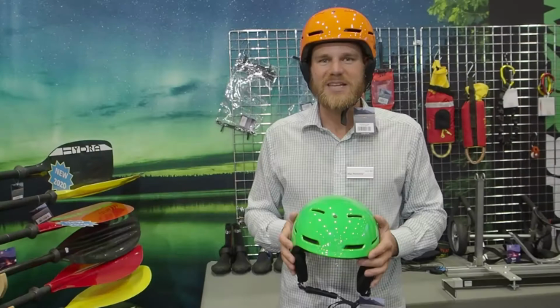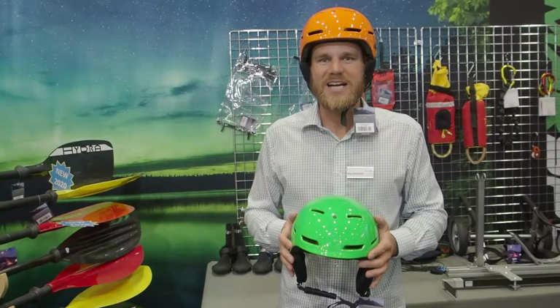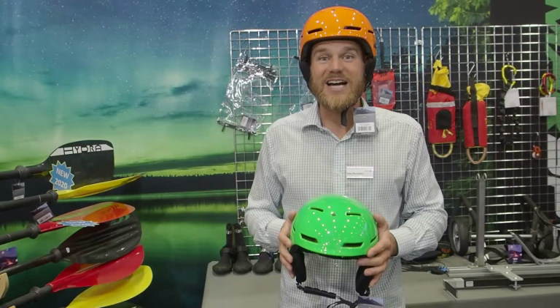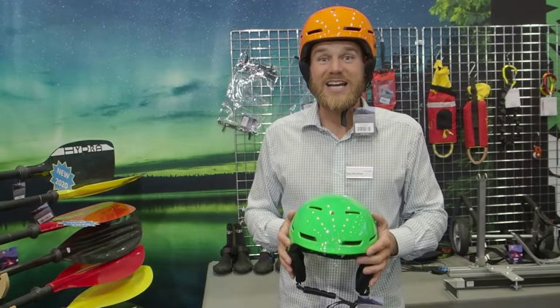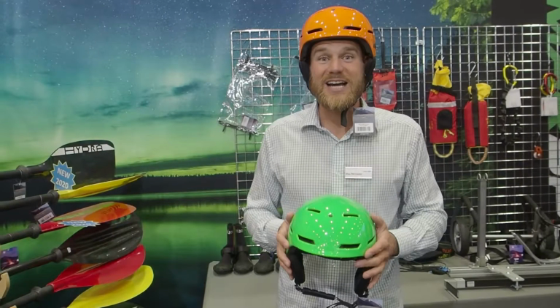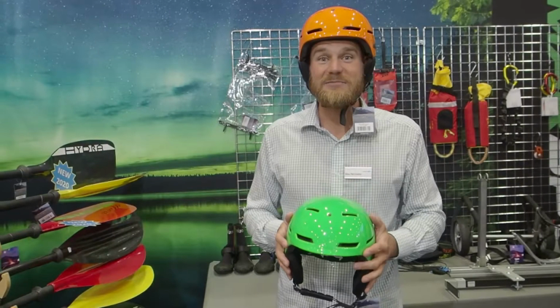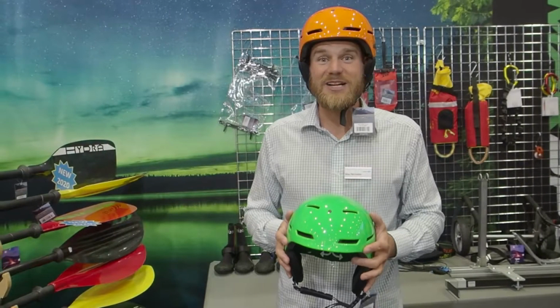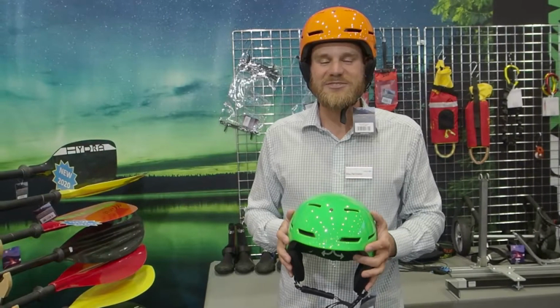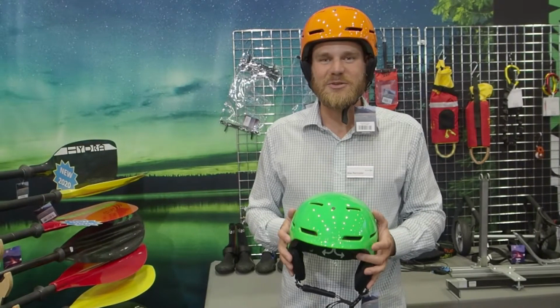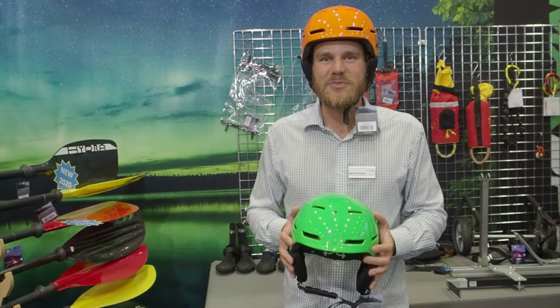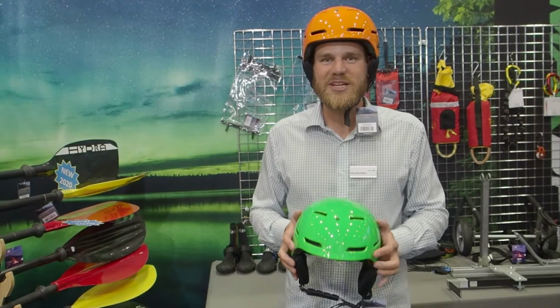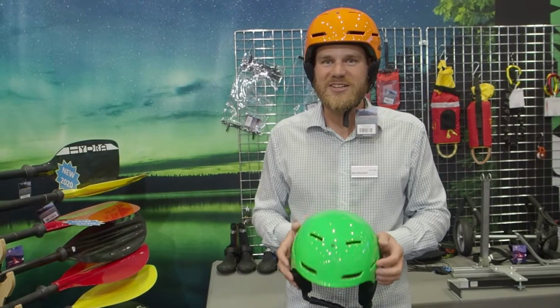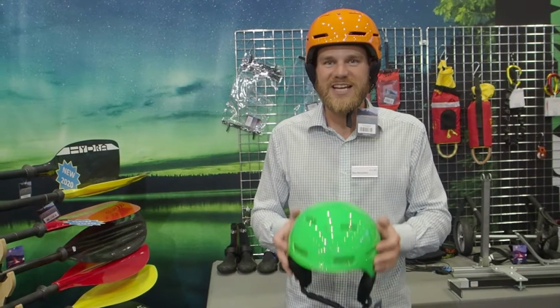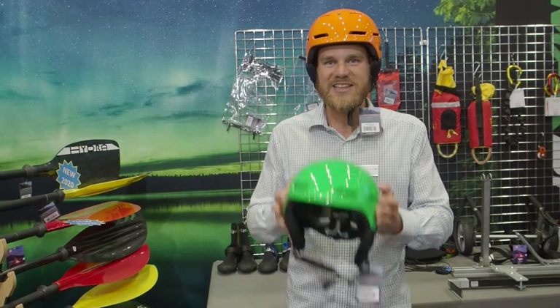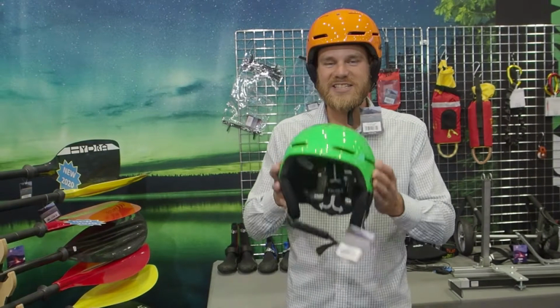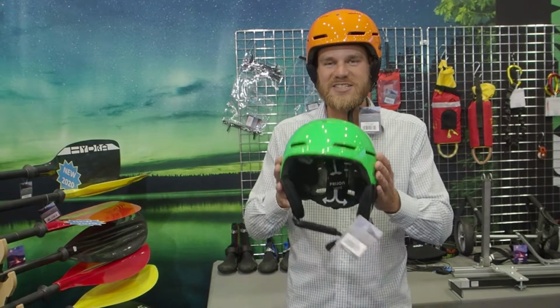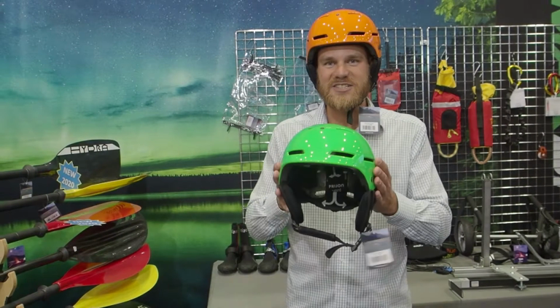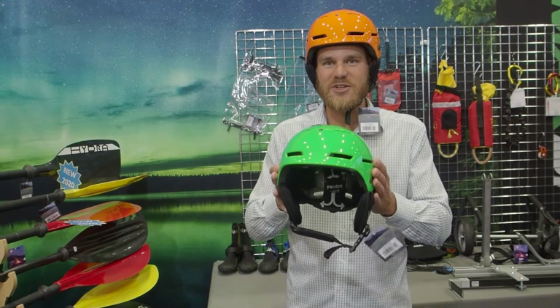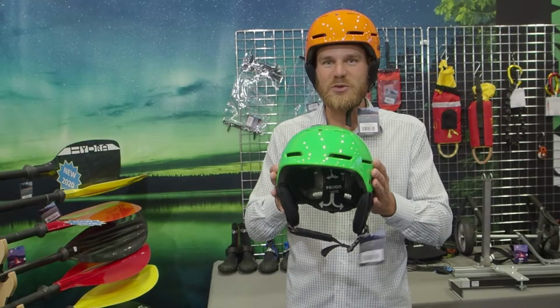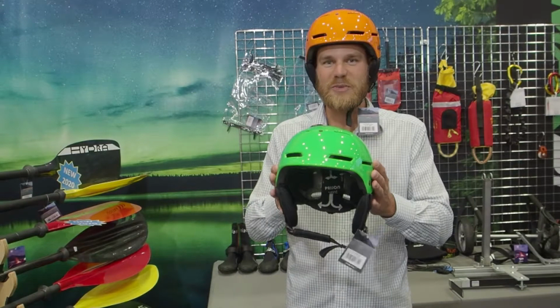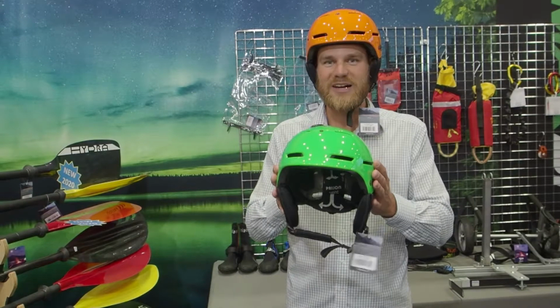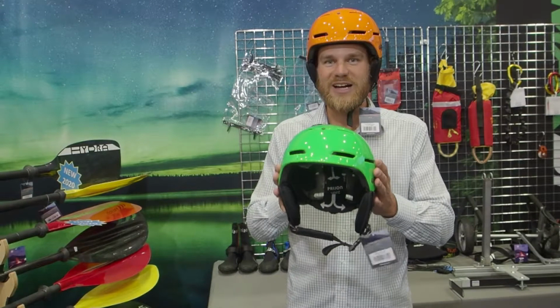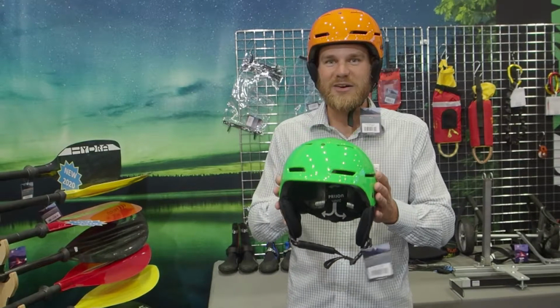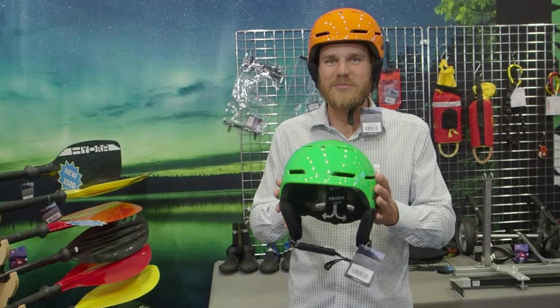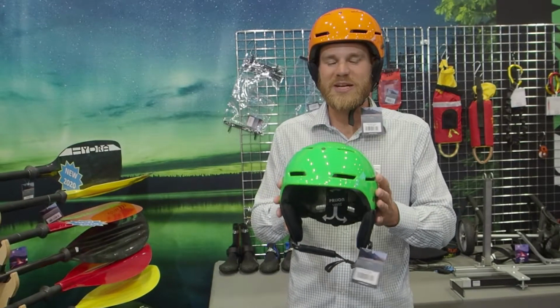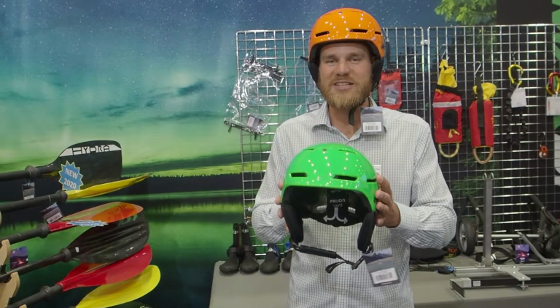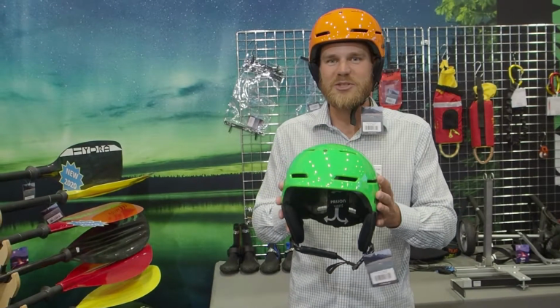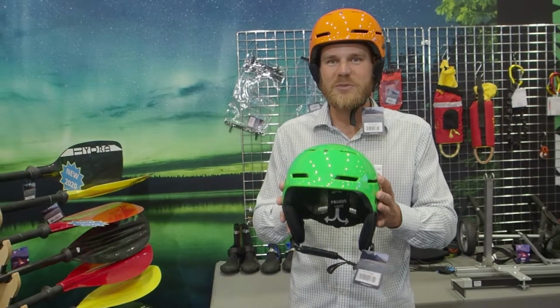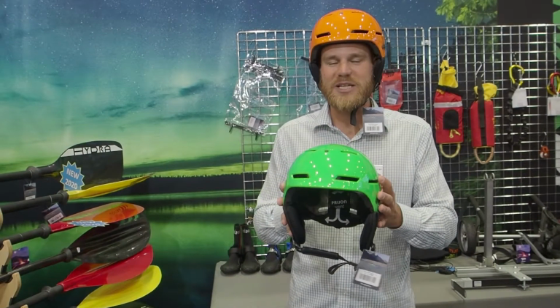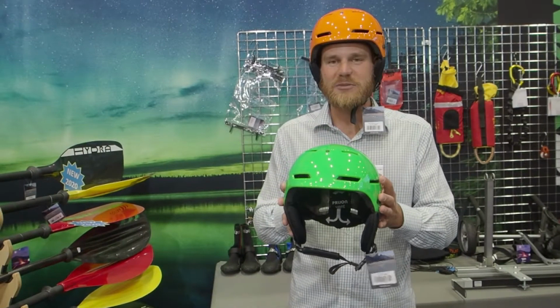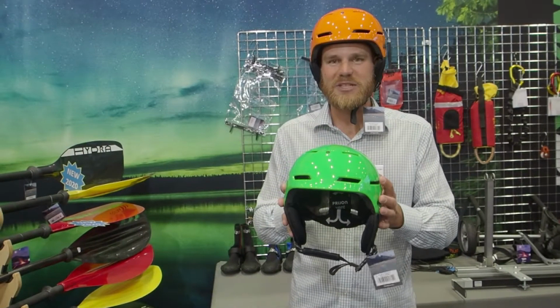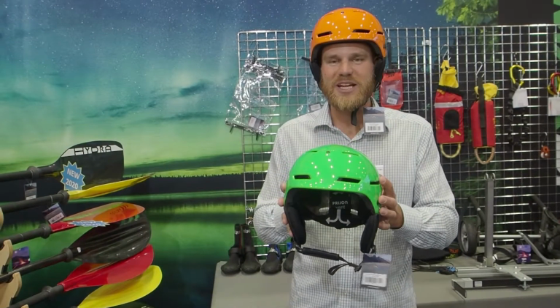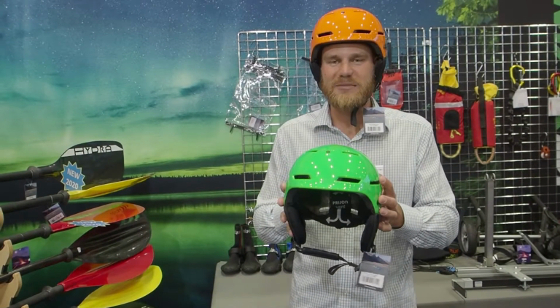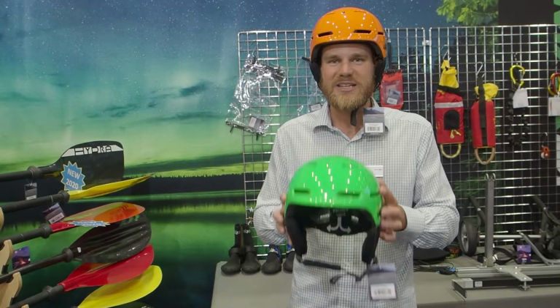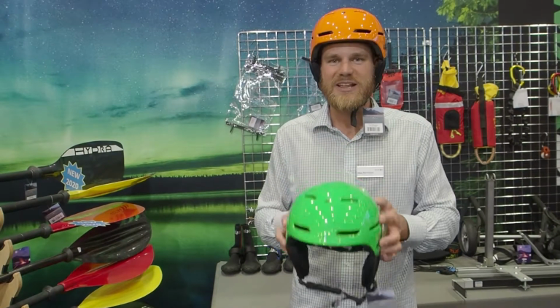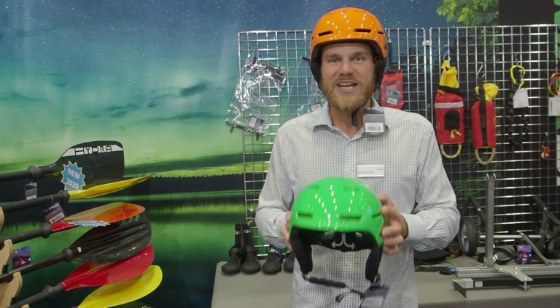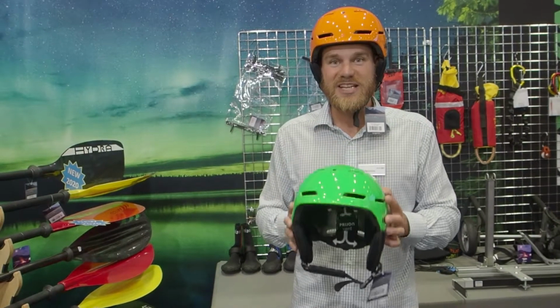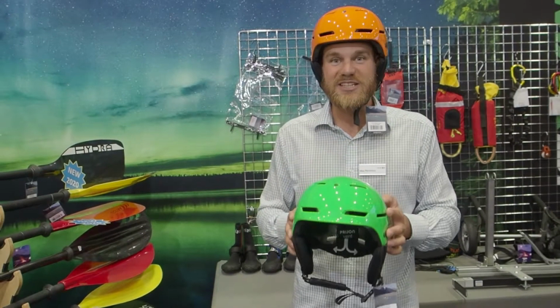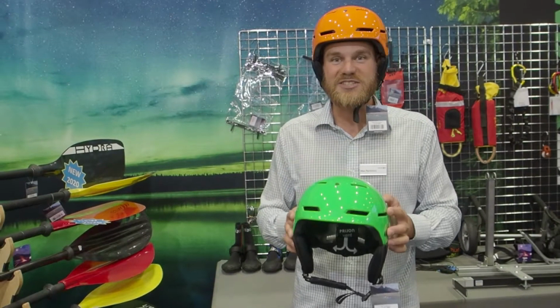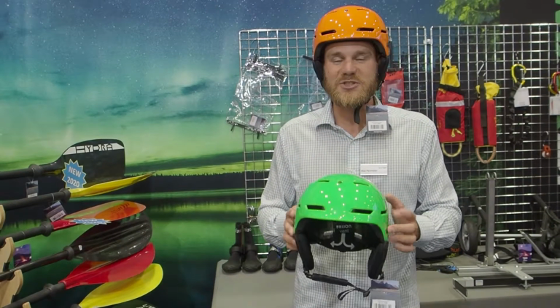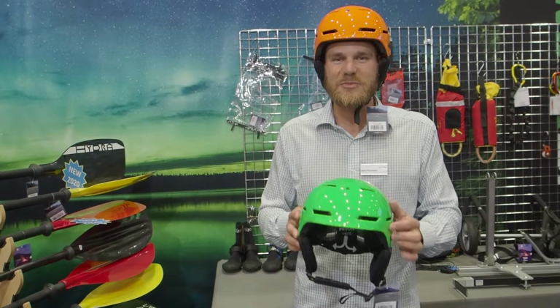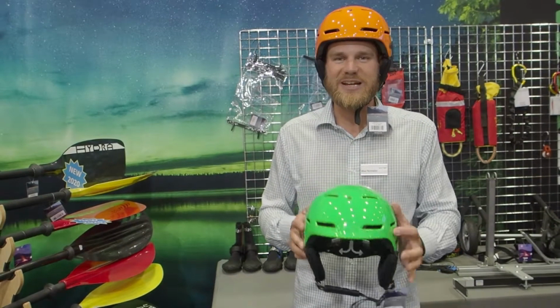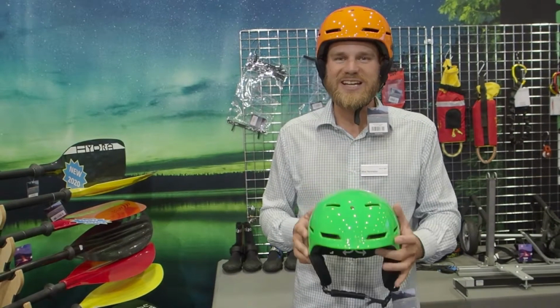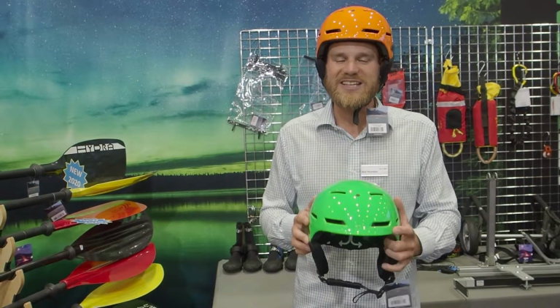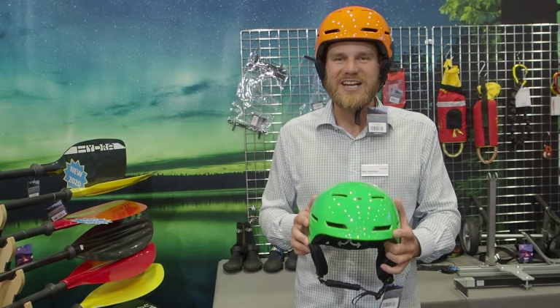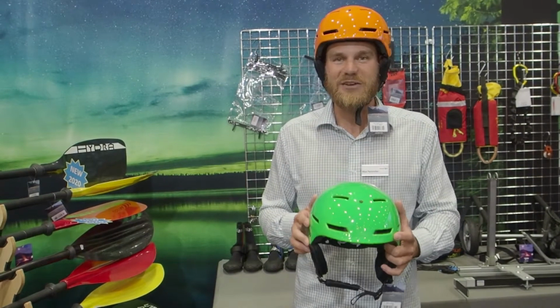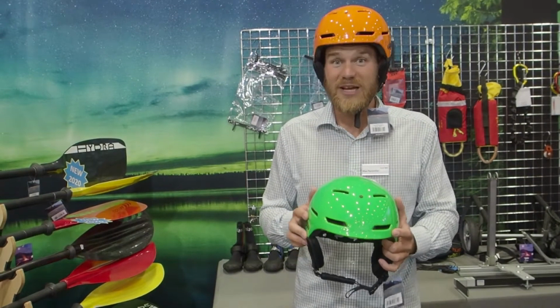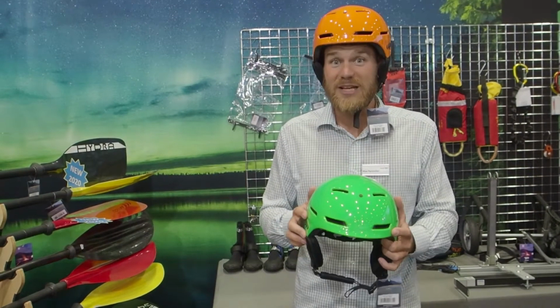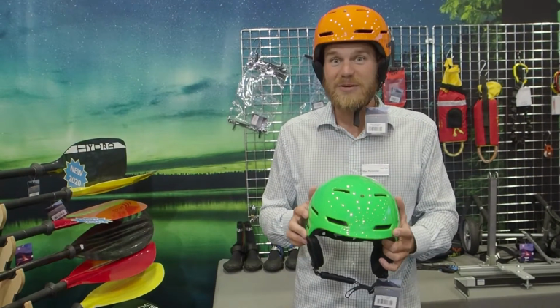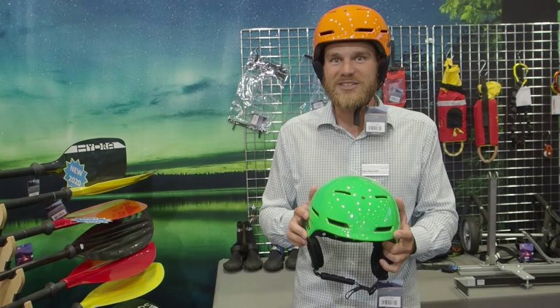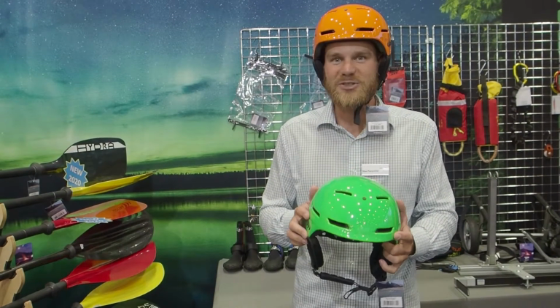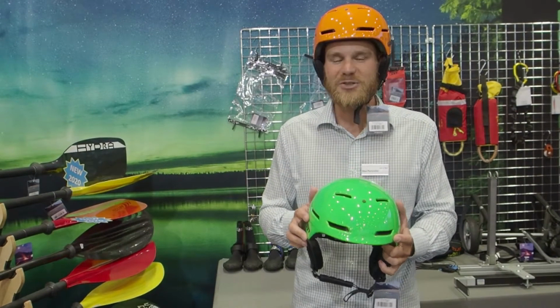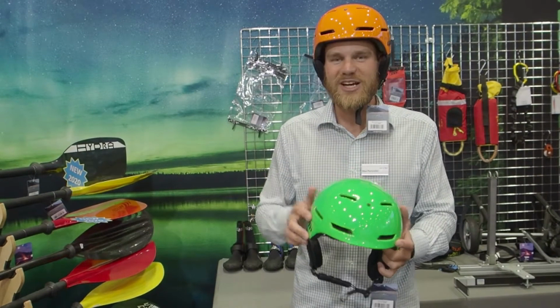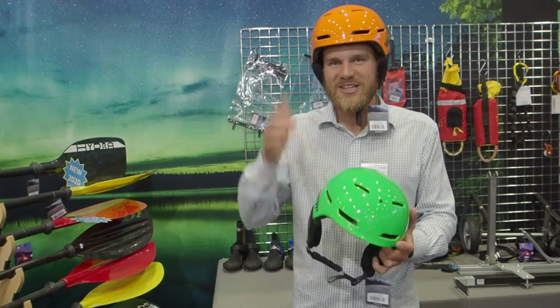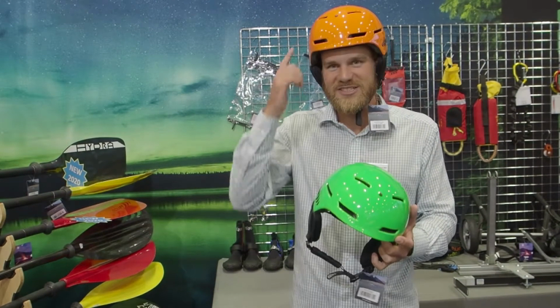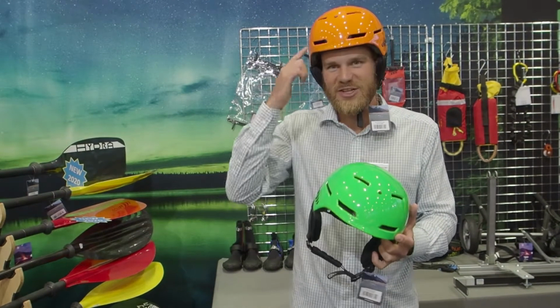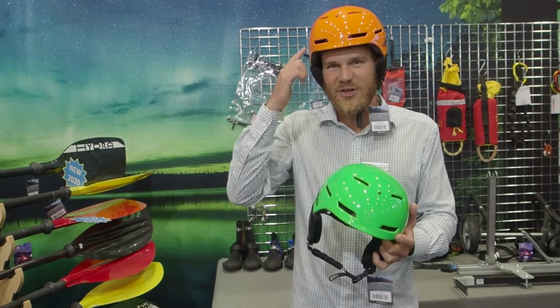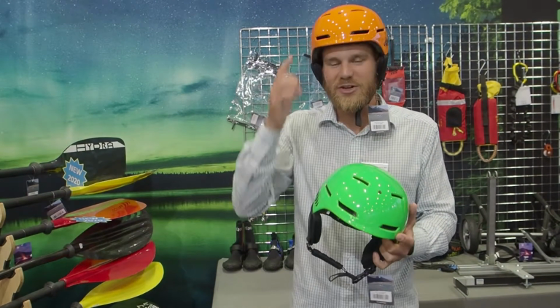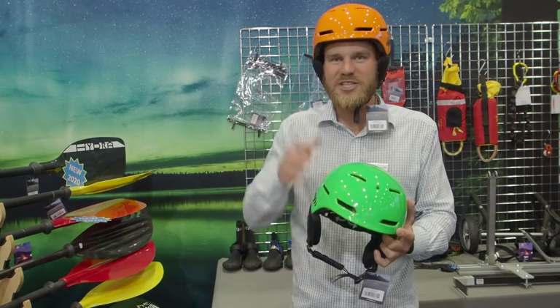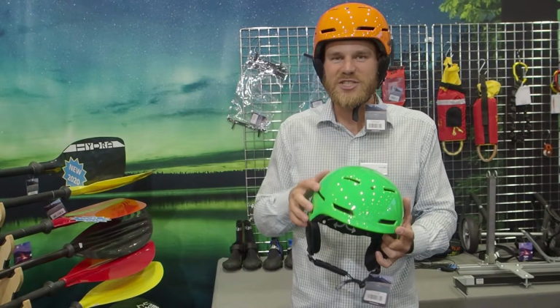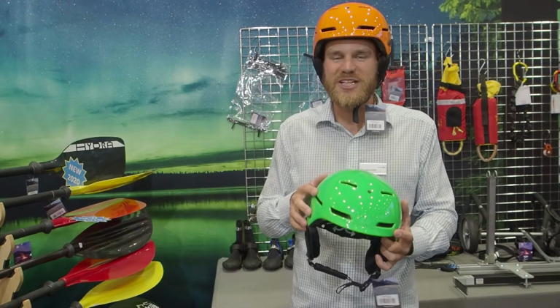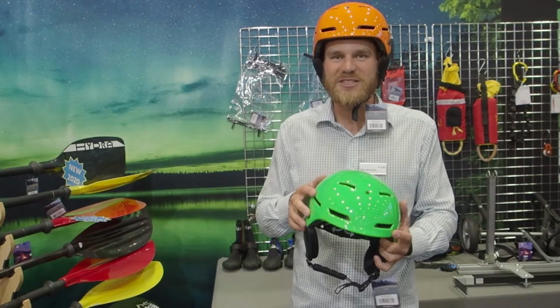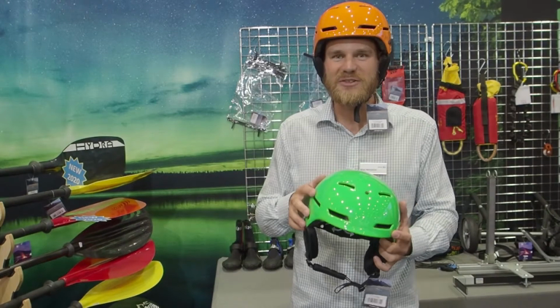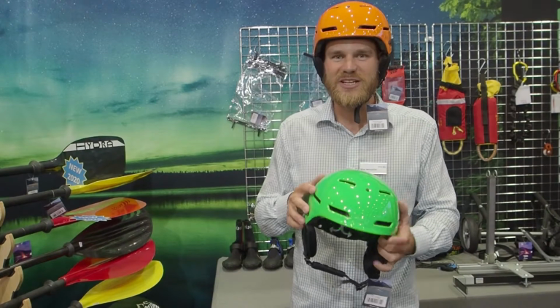Hi, I'm Max from Preon and this is the Coupa, our brand new whitewater helmet. It is super light, available in two colors, orange and green.